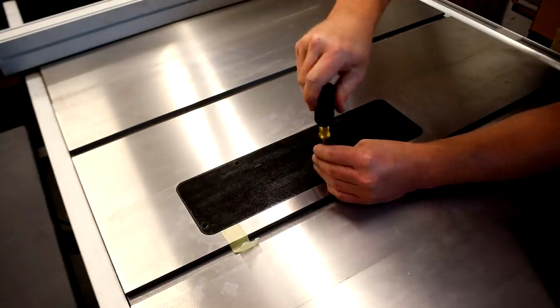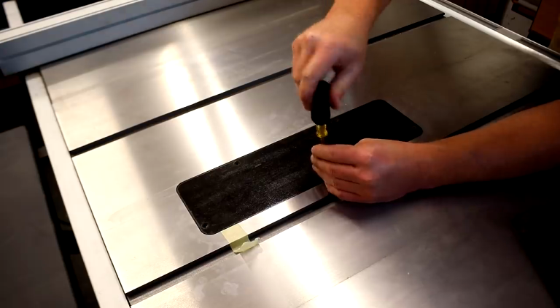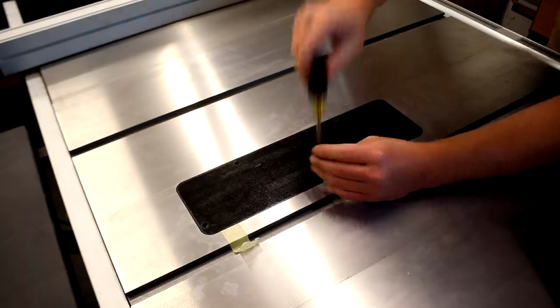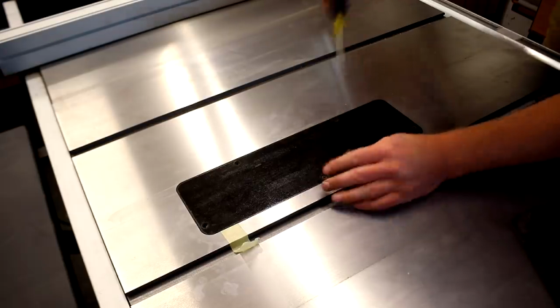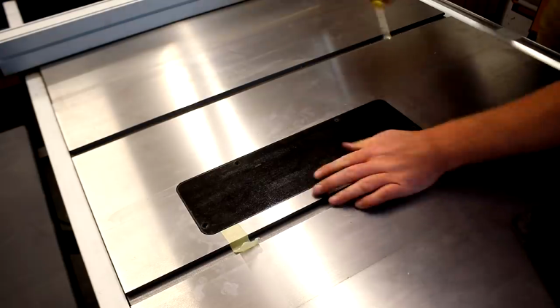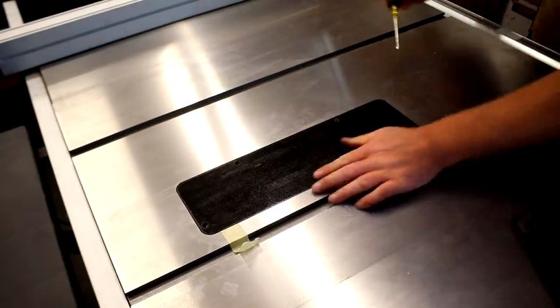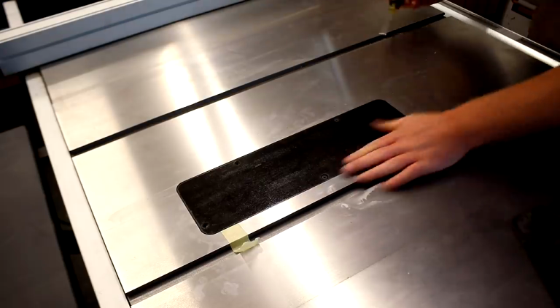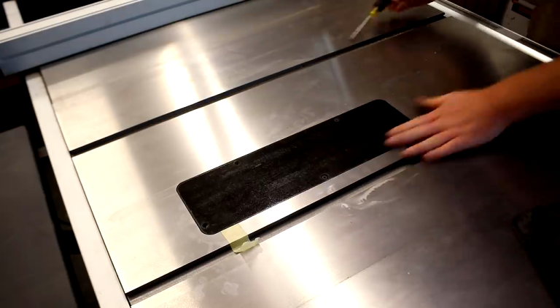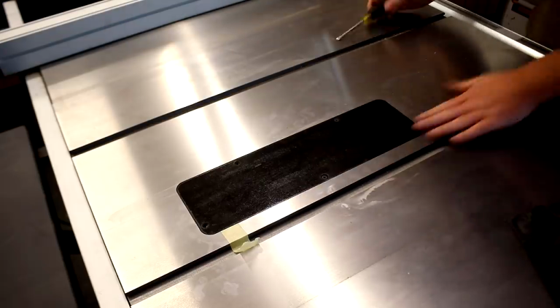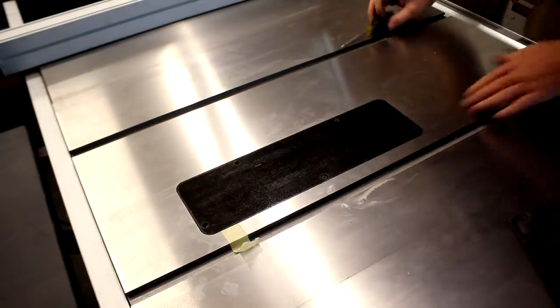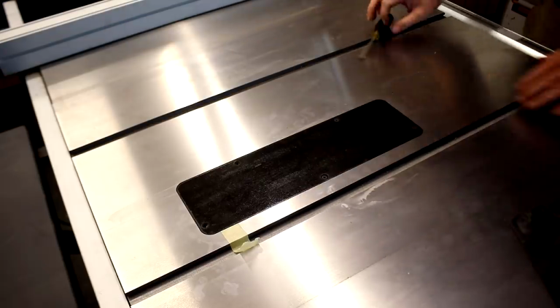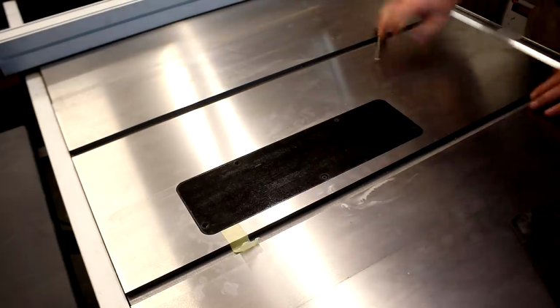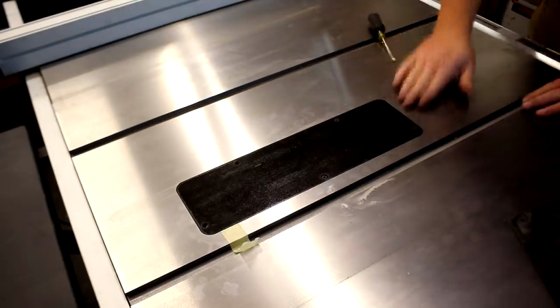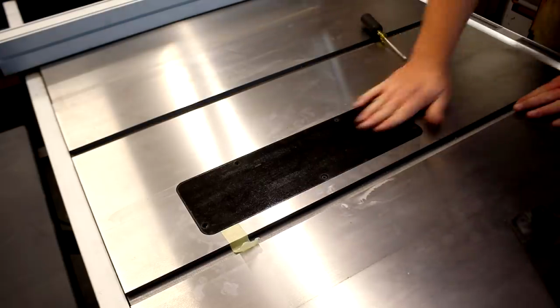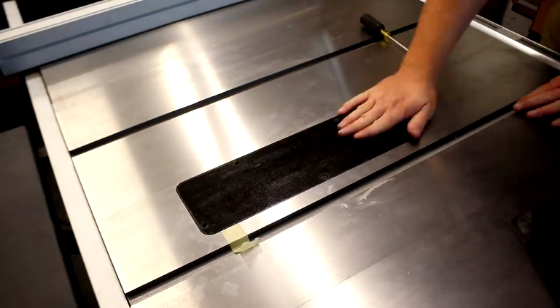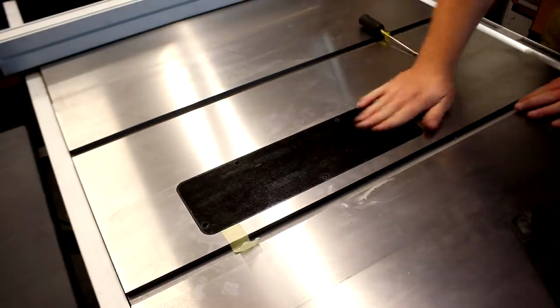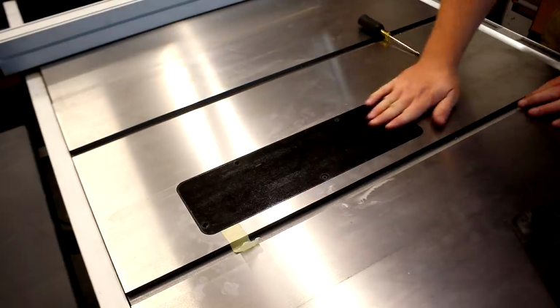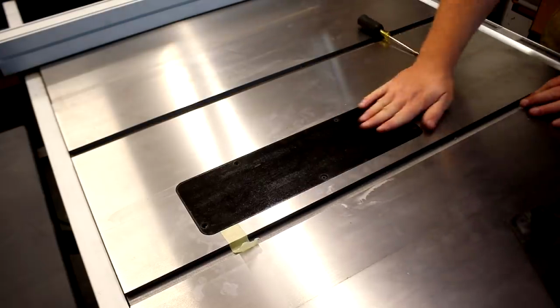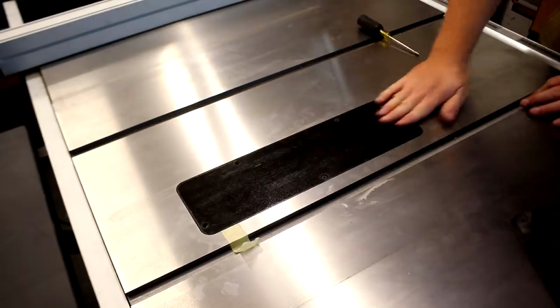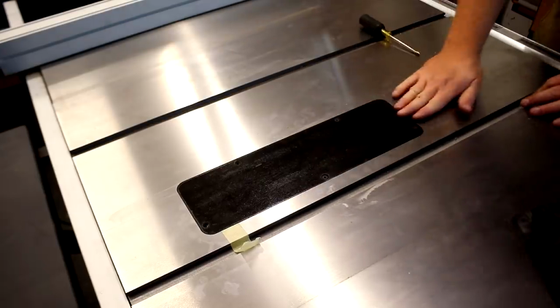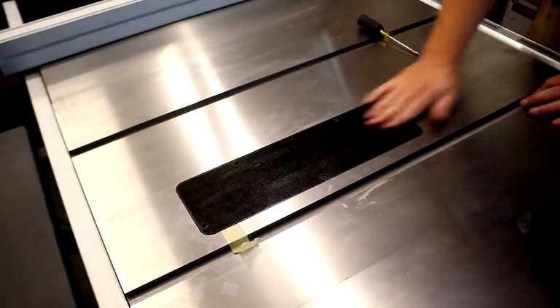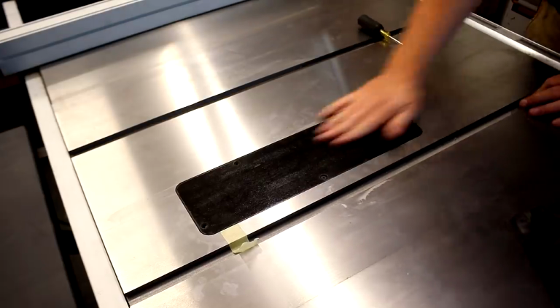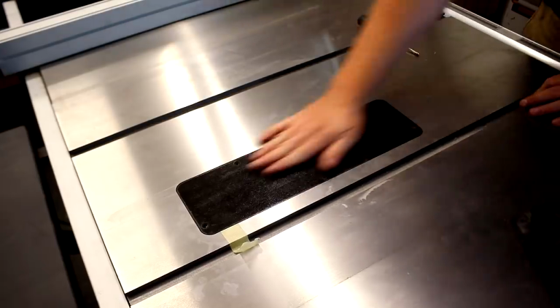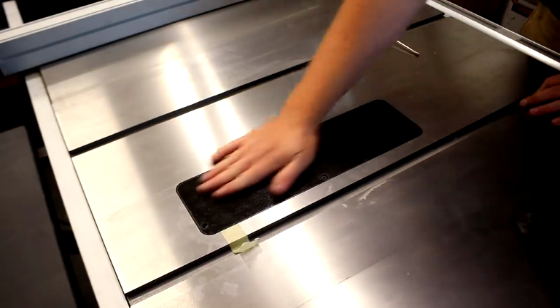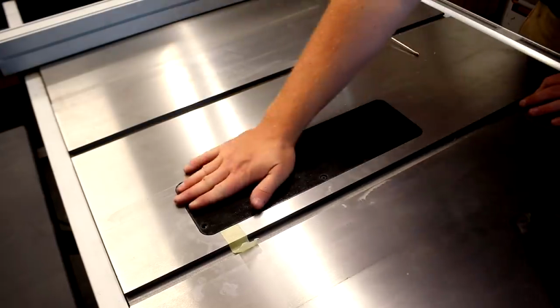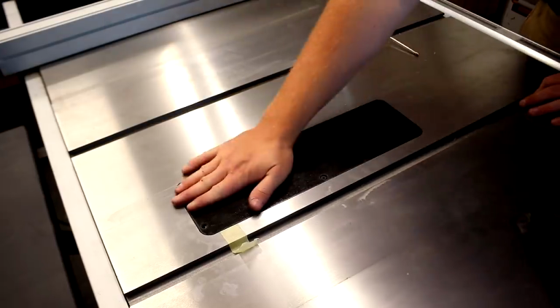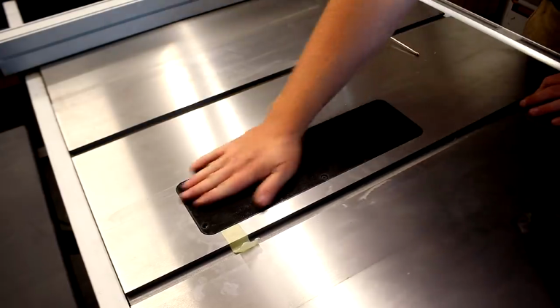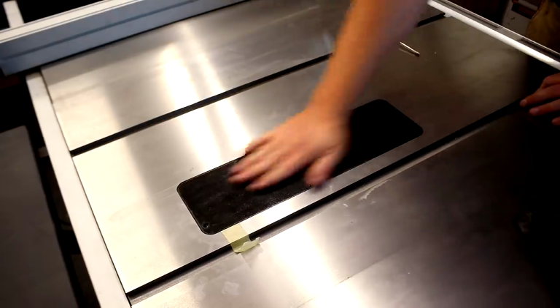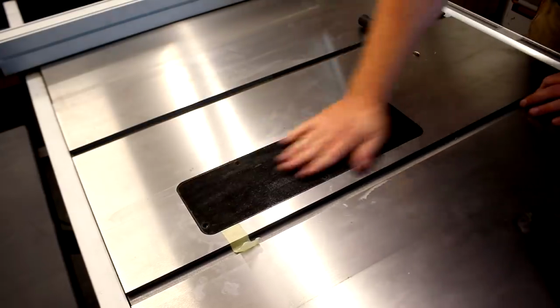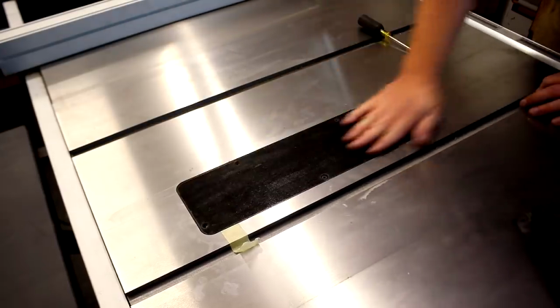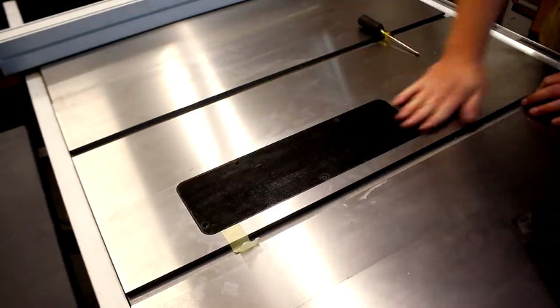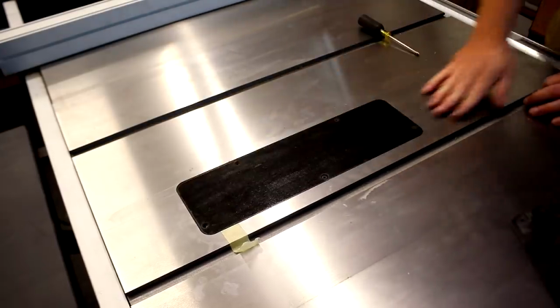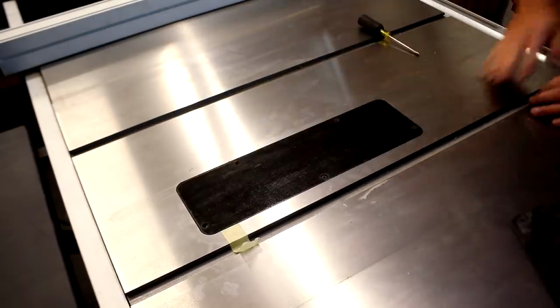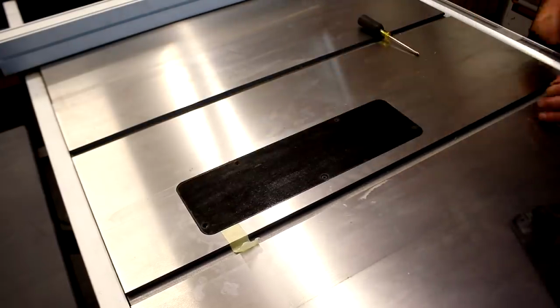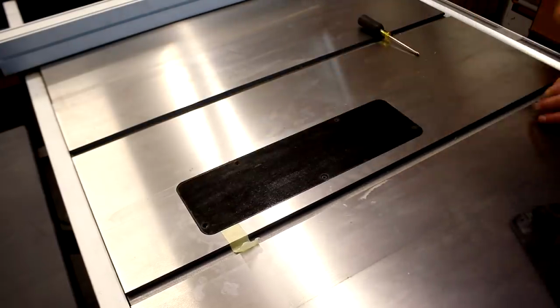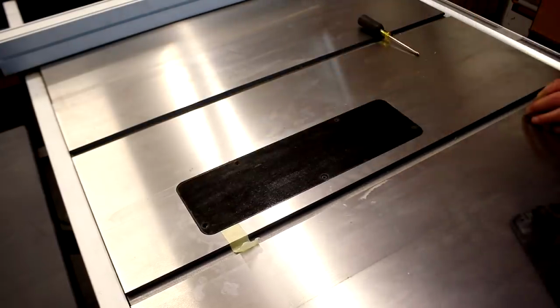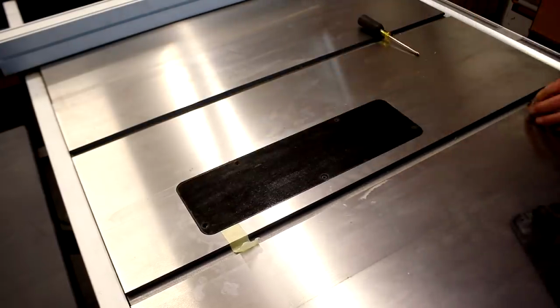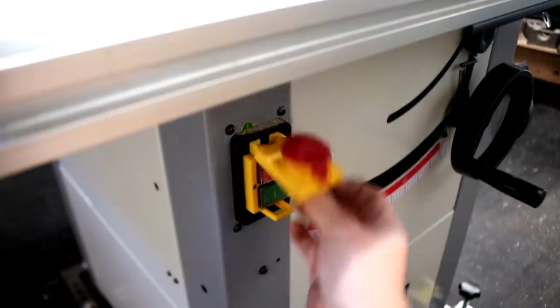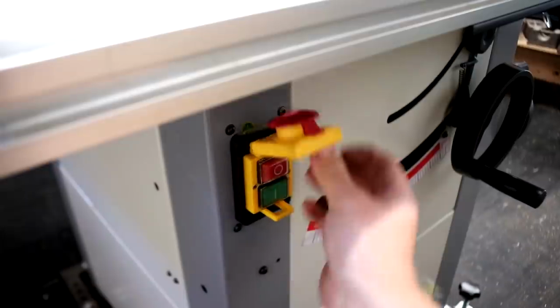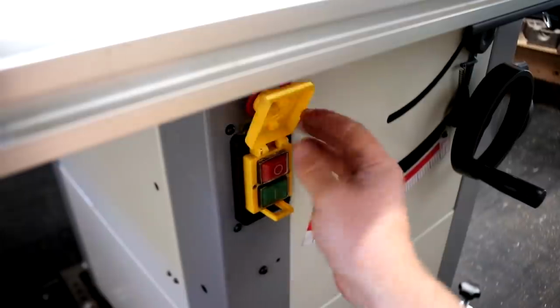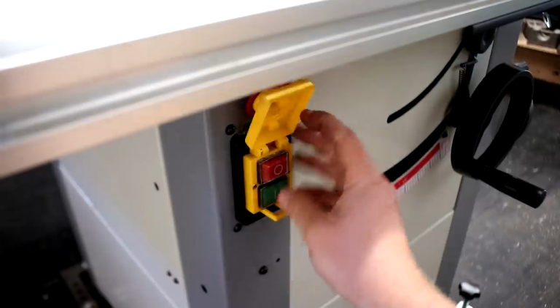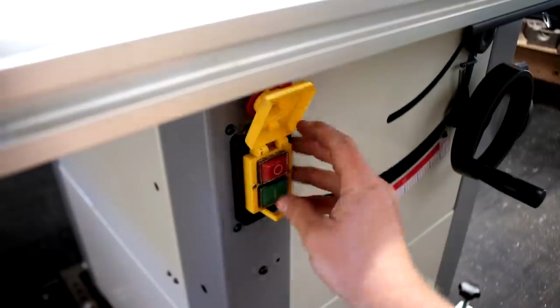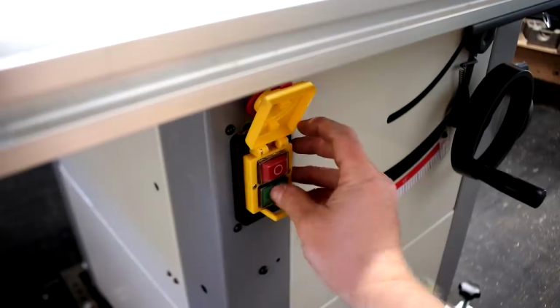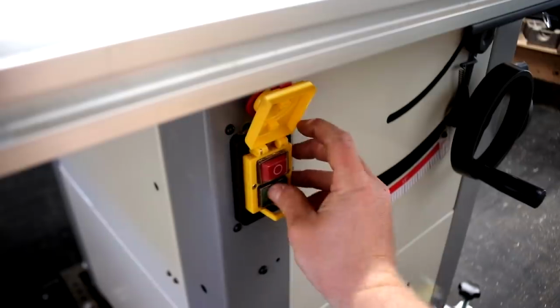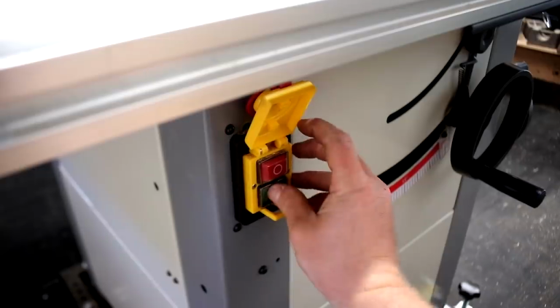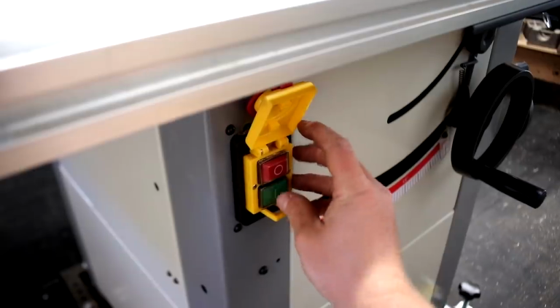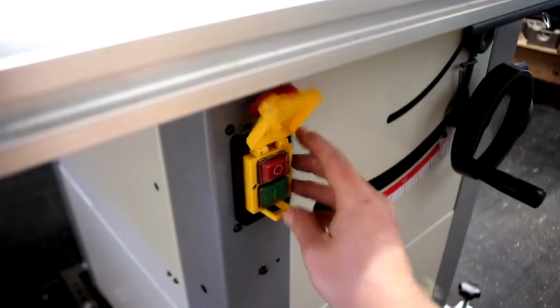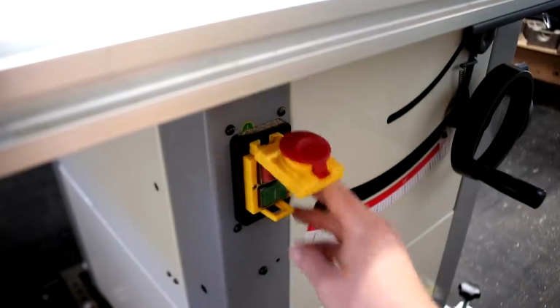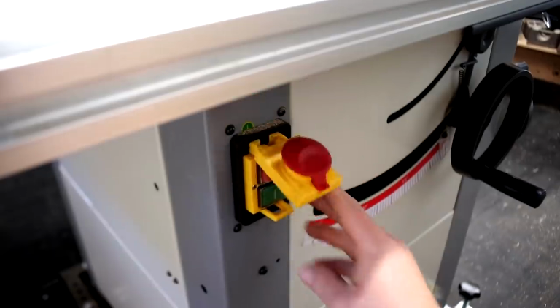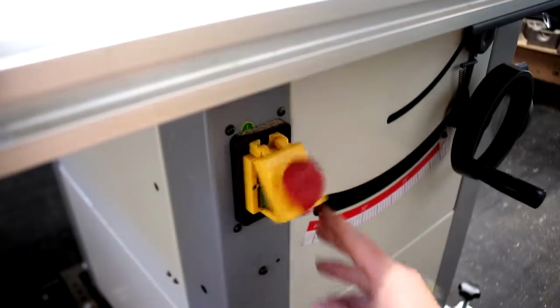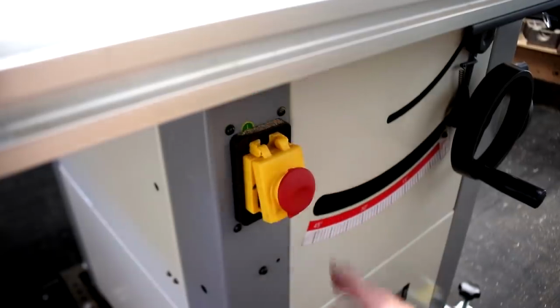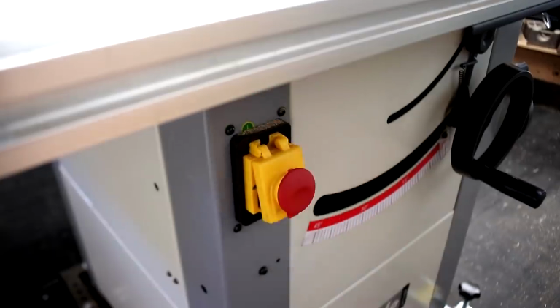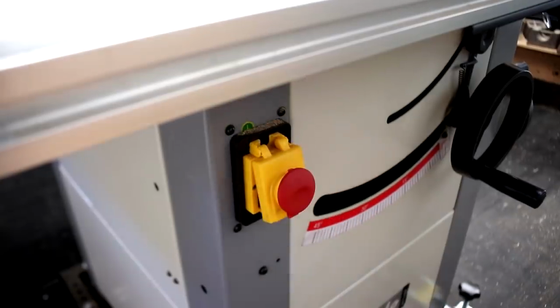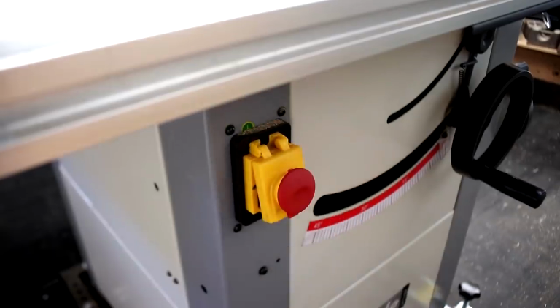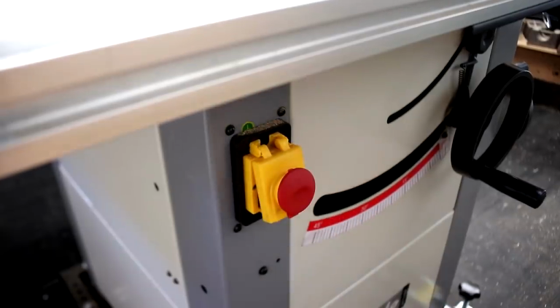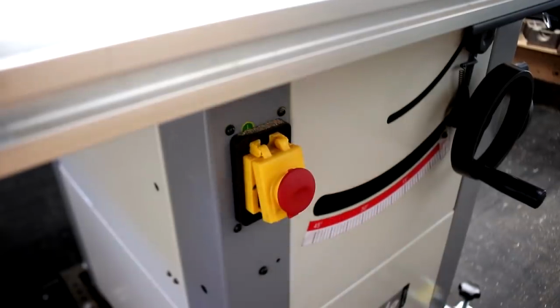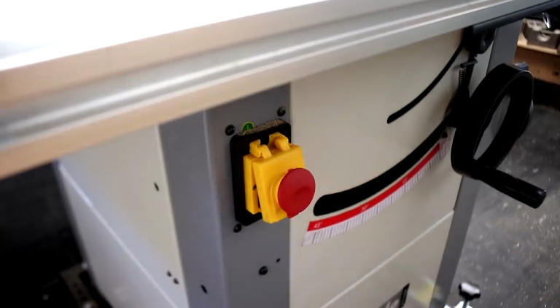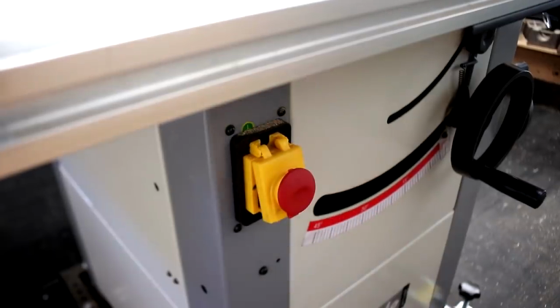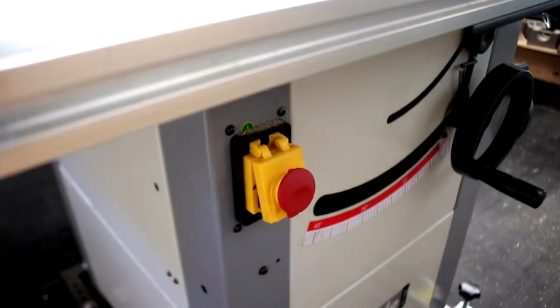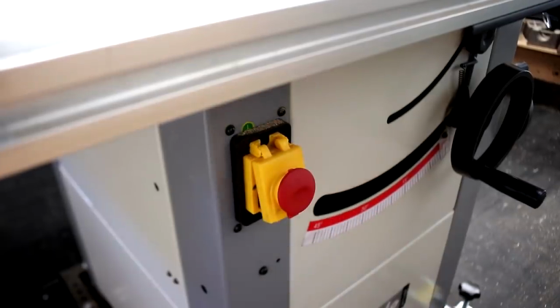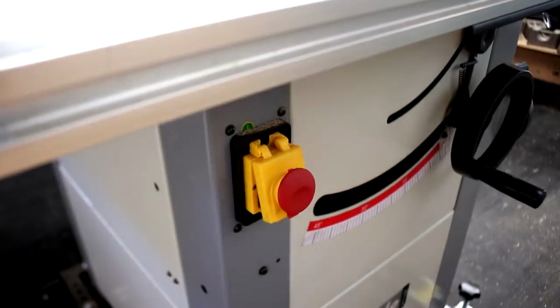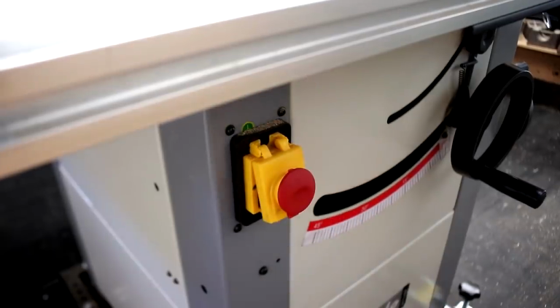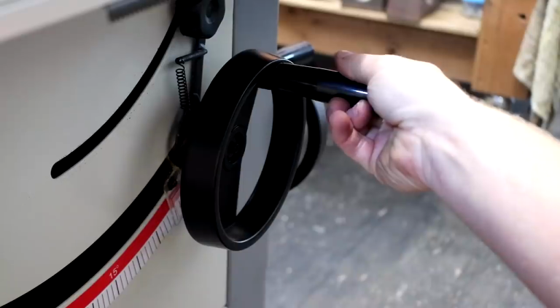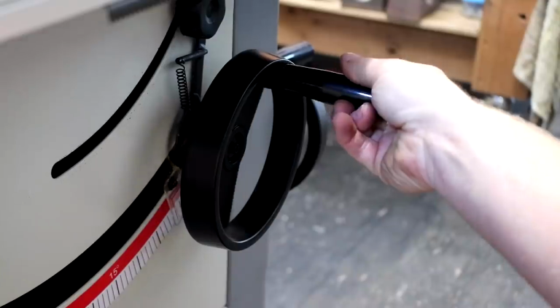I can then secure the plate with the screws, start up the saw, and slowly raise the blade through the plate.